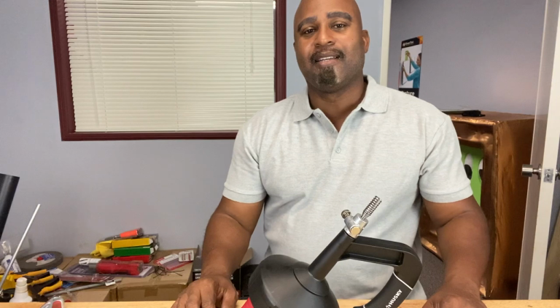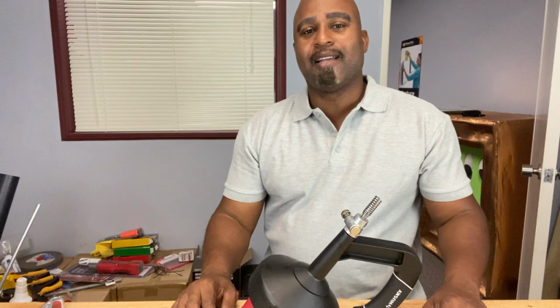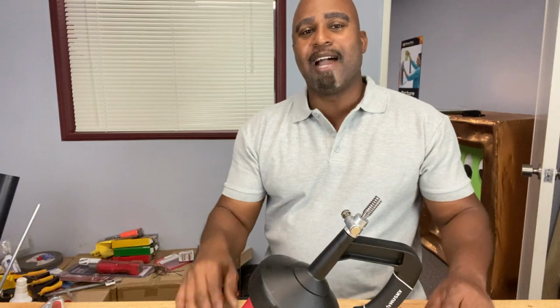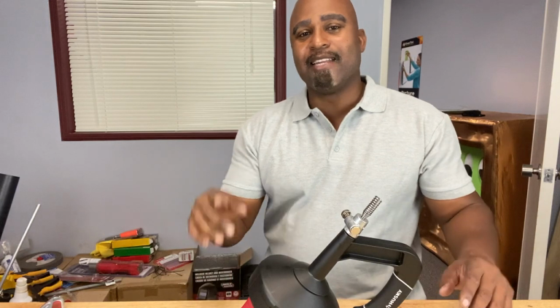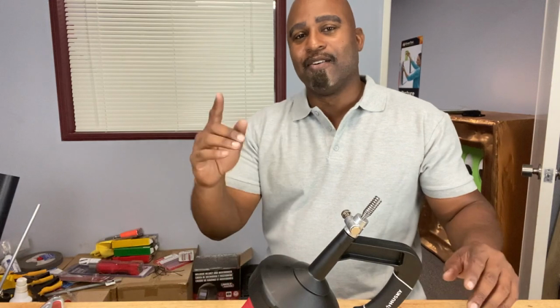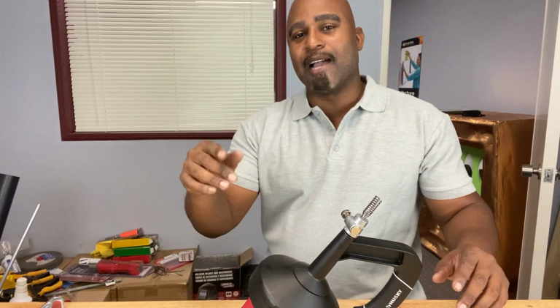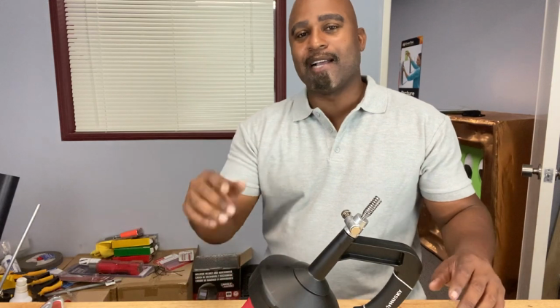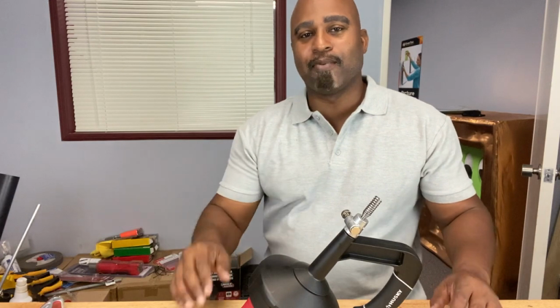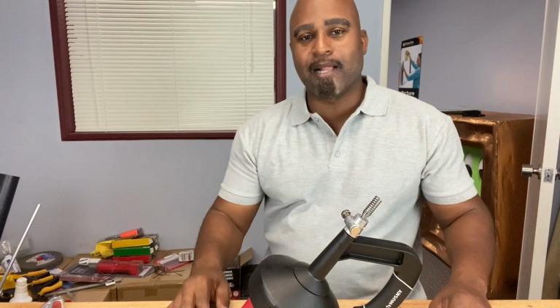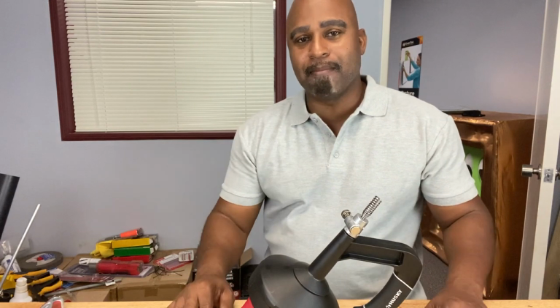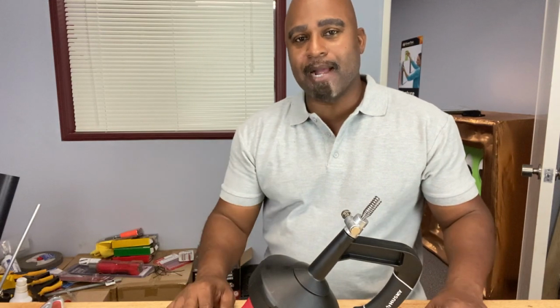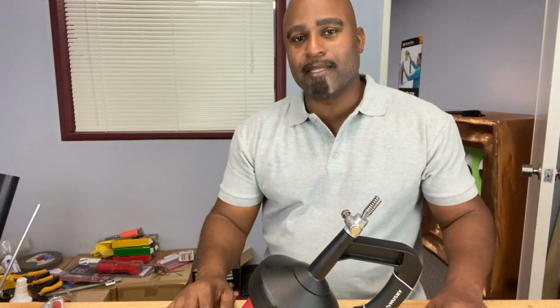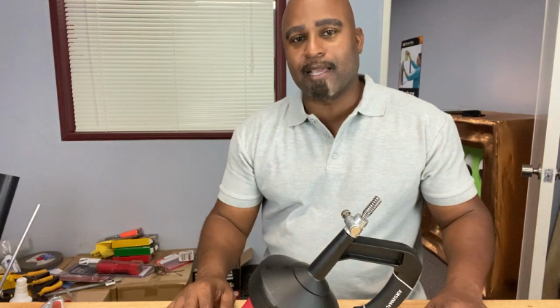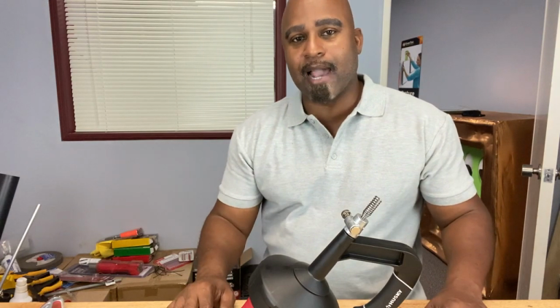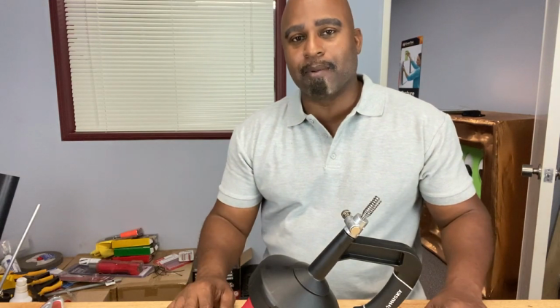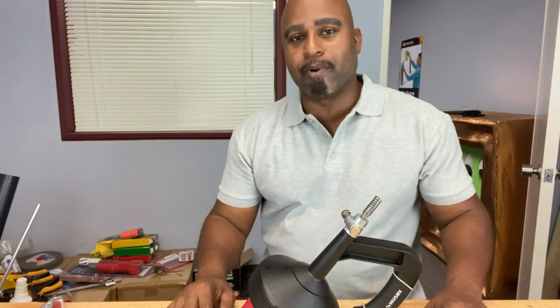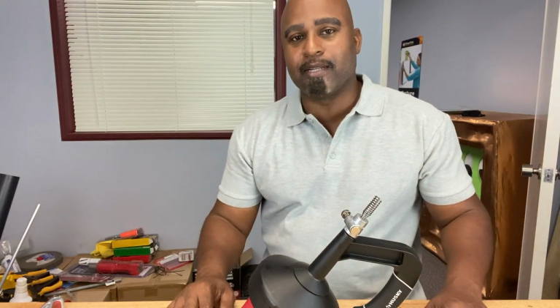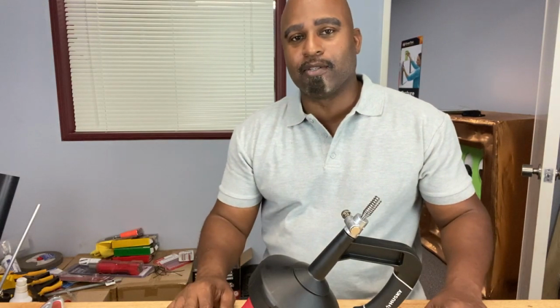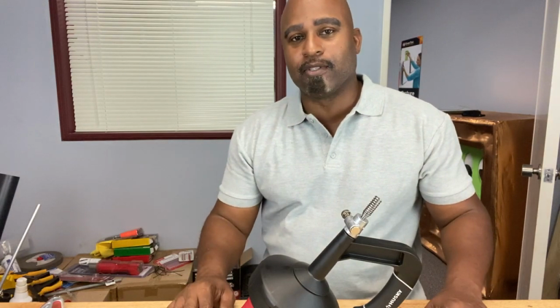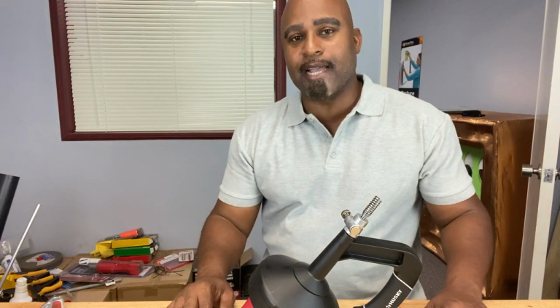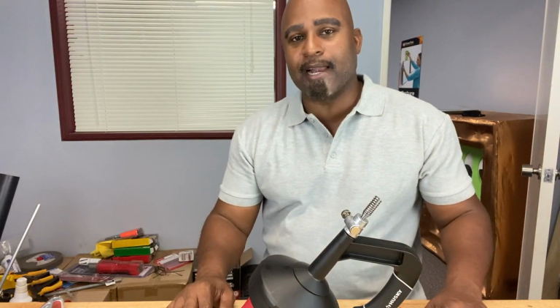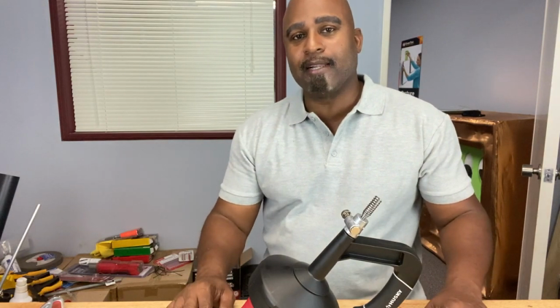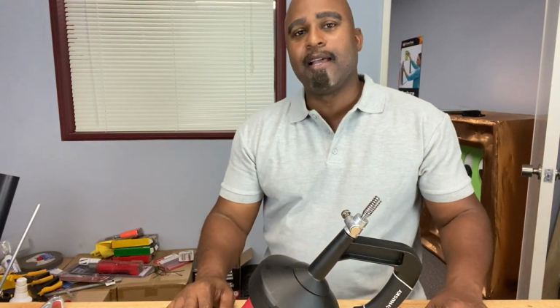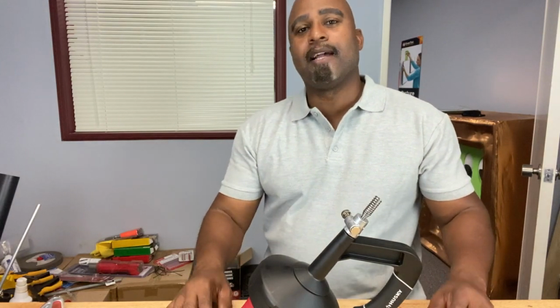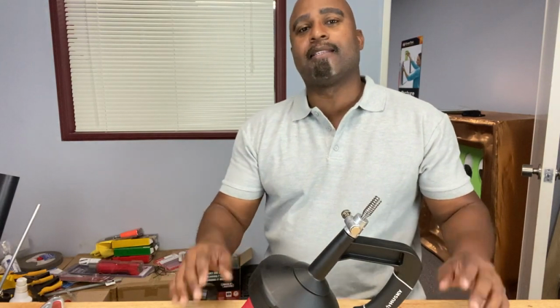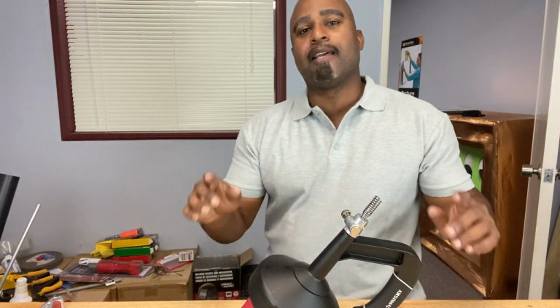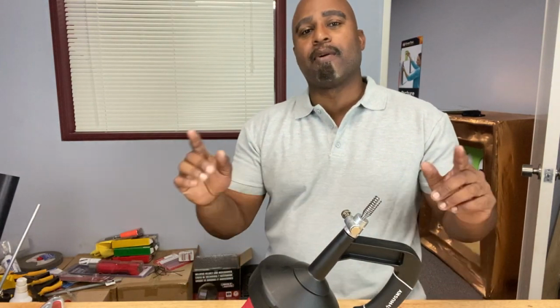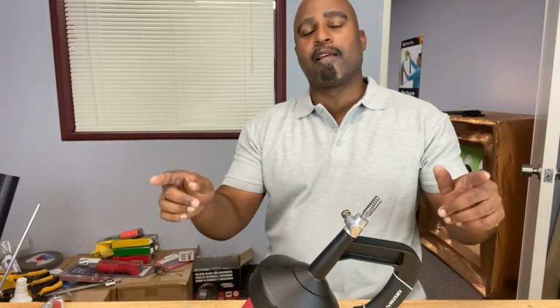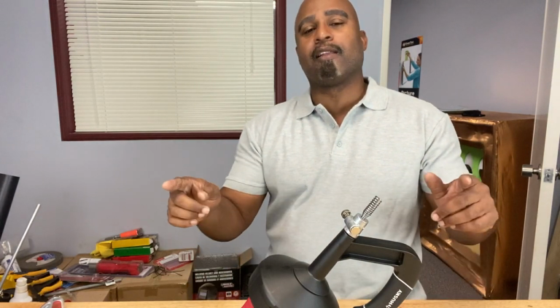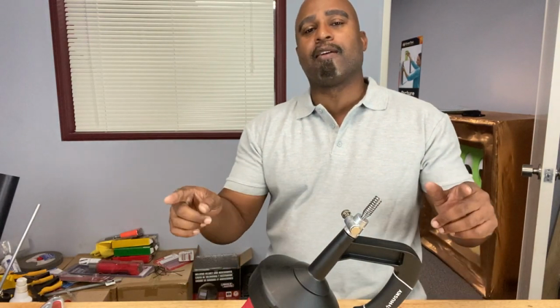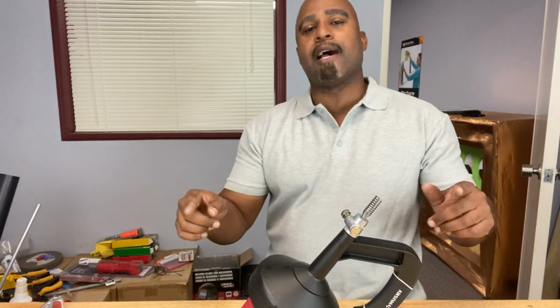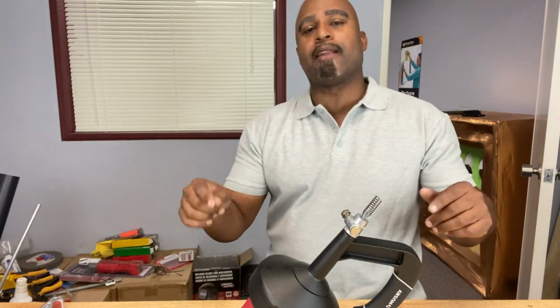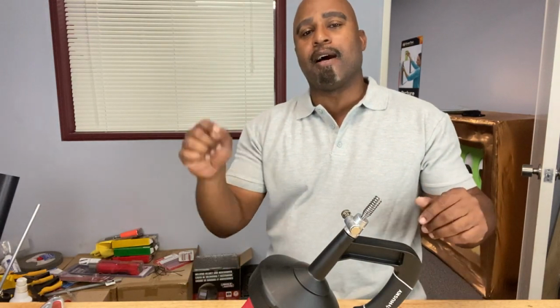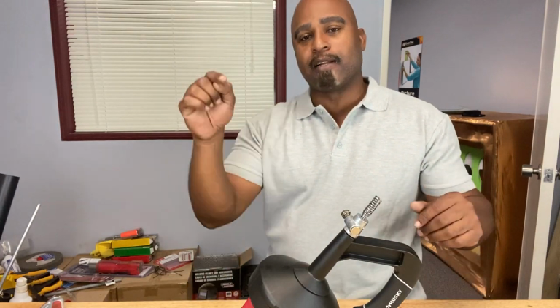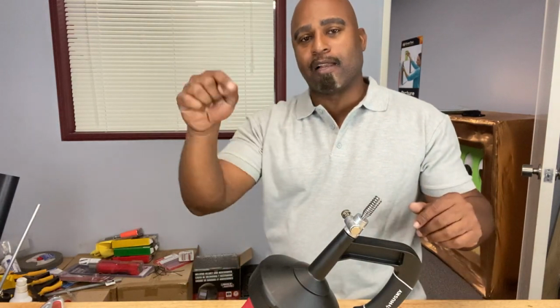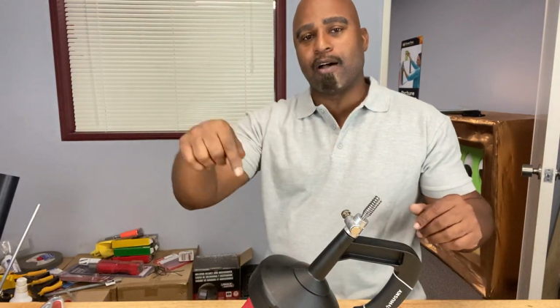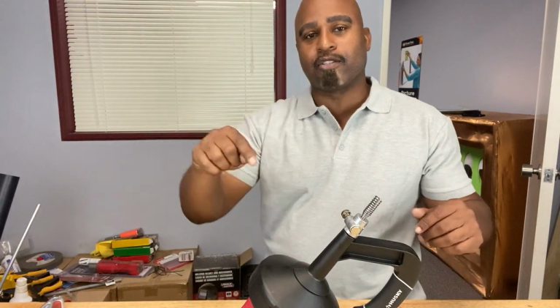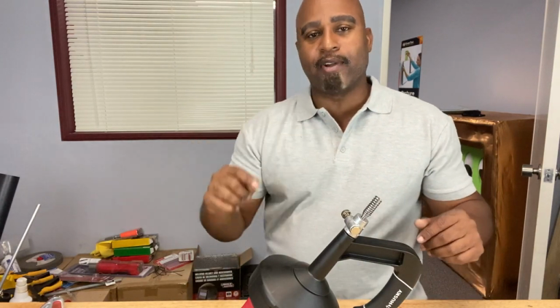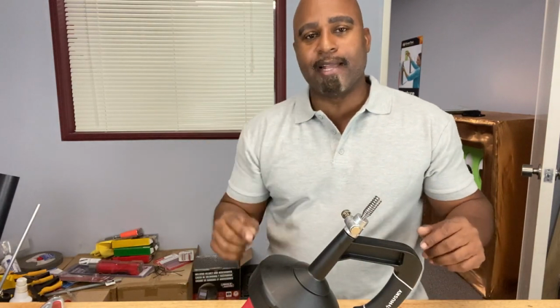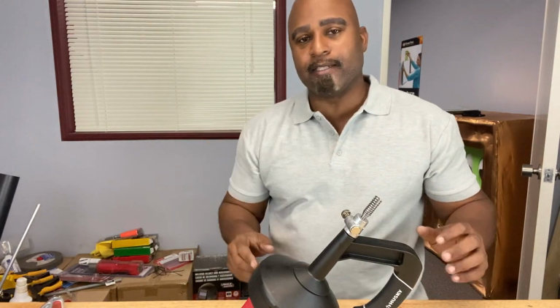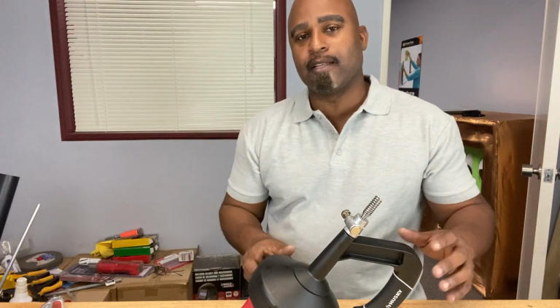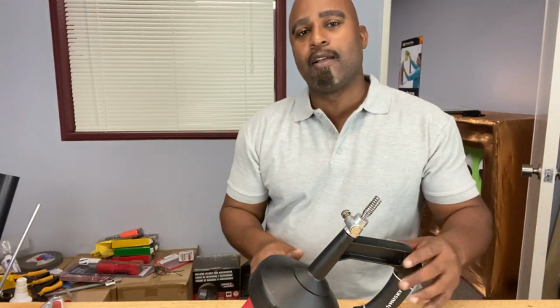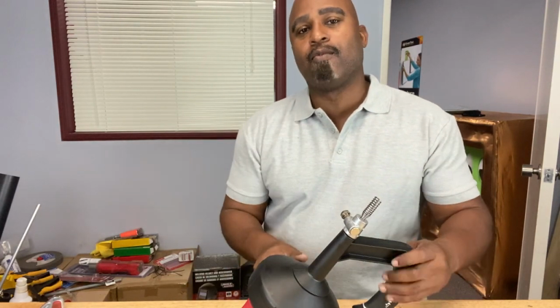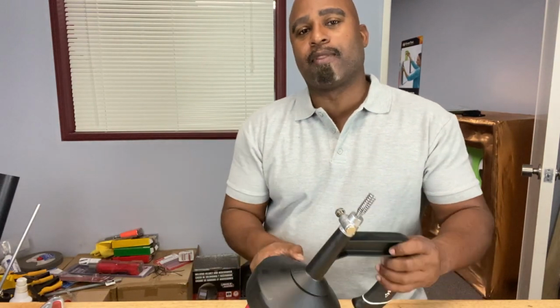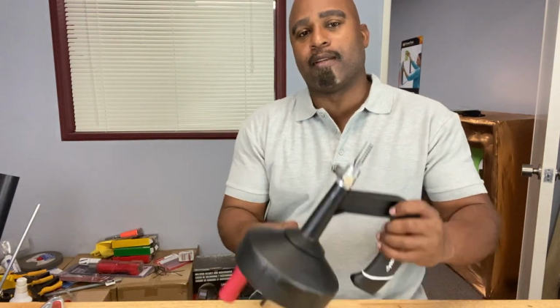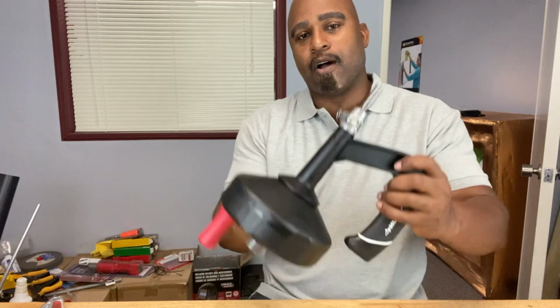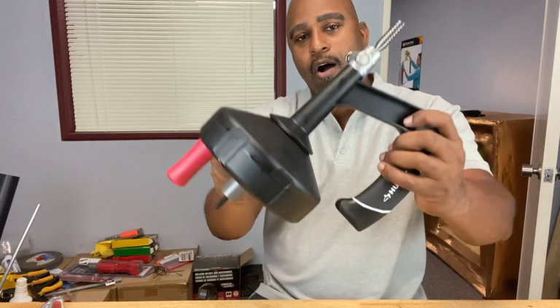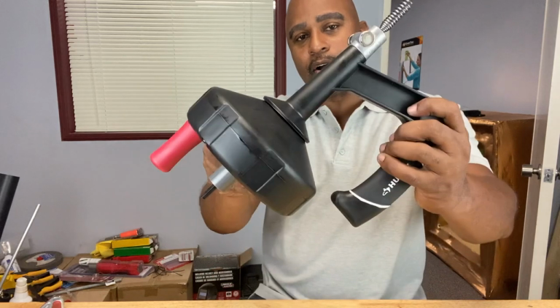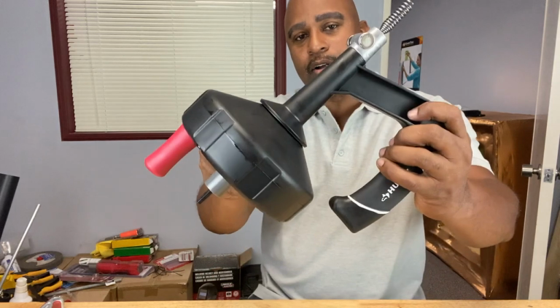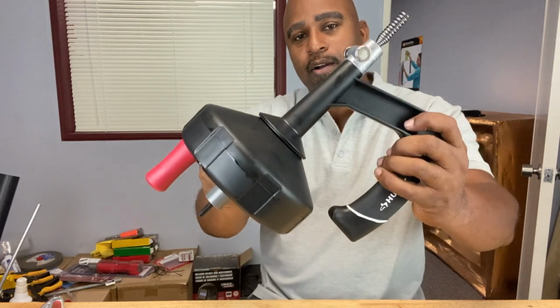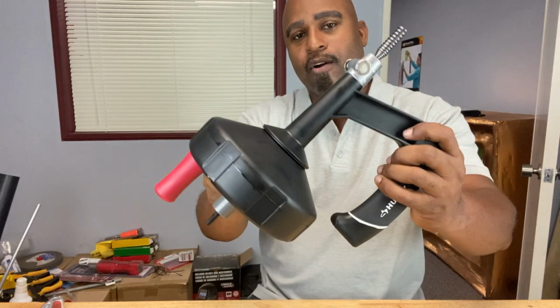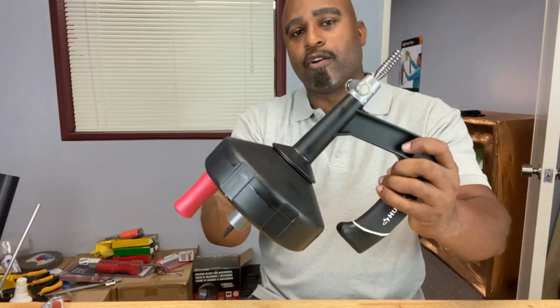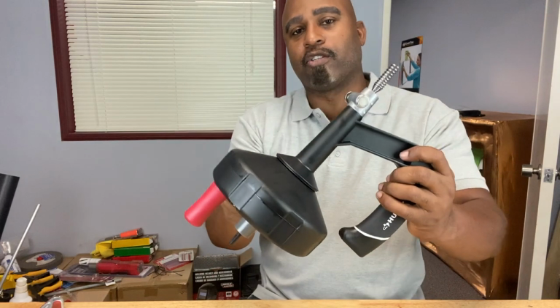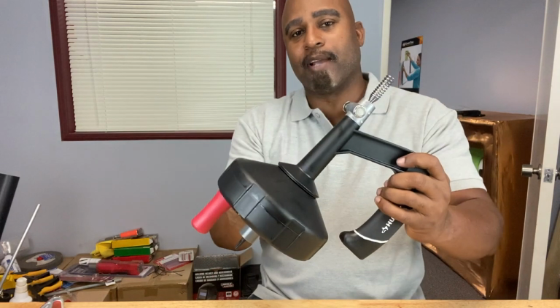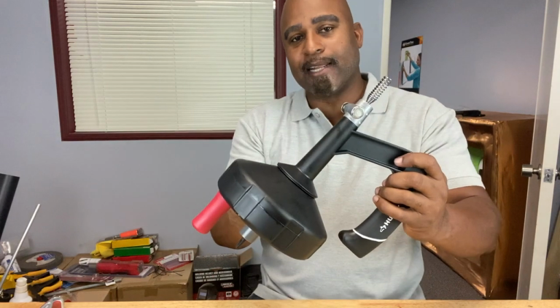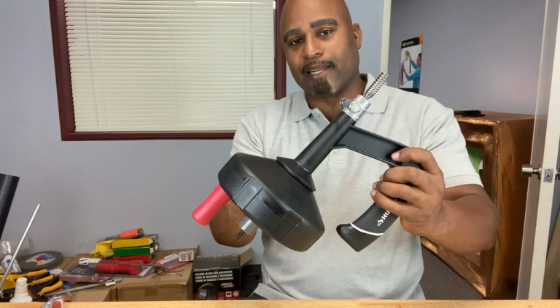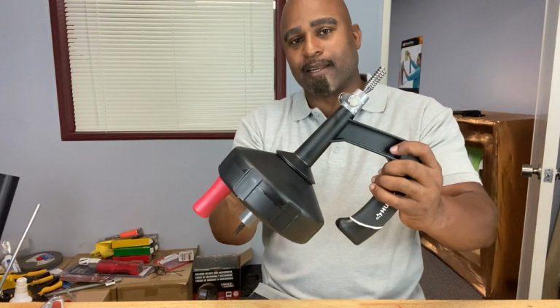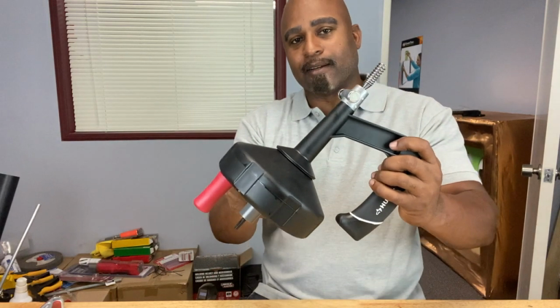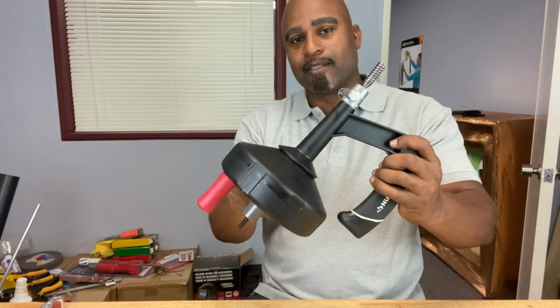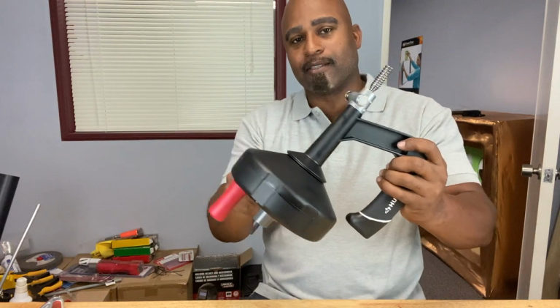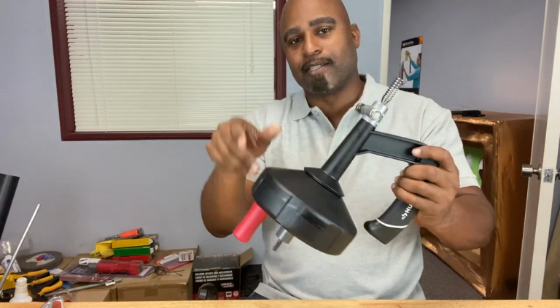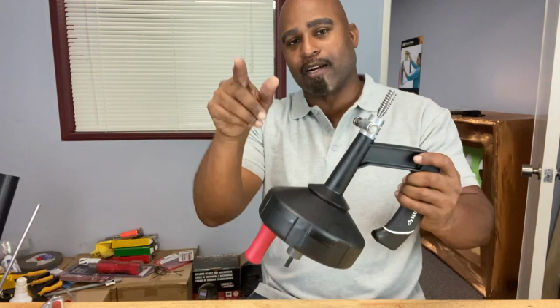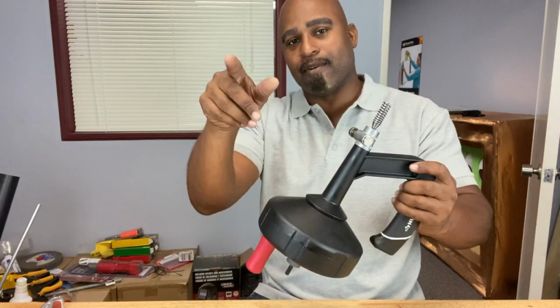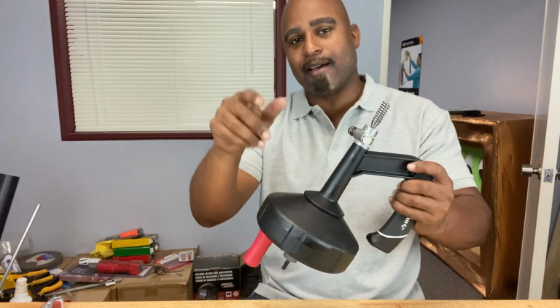How you doing guys? Welcome back to the Calibrate Tools channel. Today we're going to learn how to unclog drains with an auger or drain cleaner, so stick around.